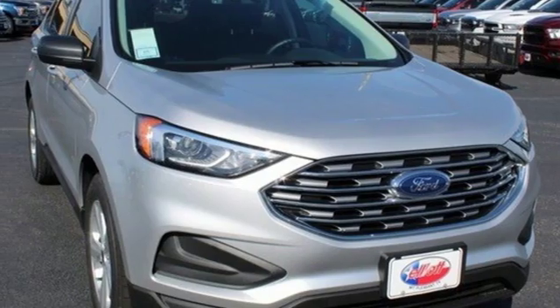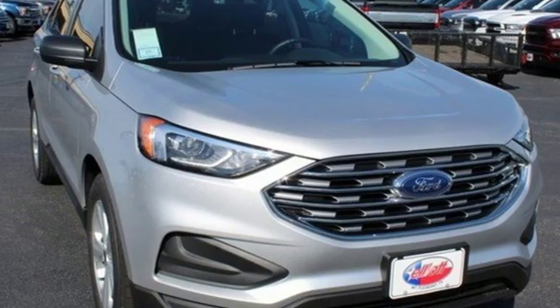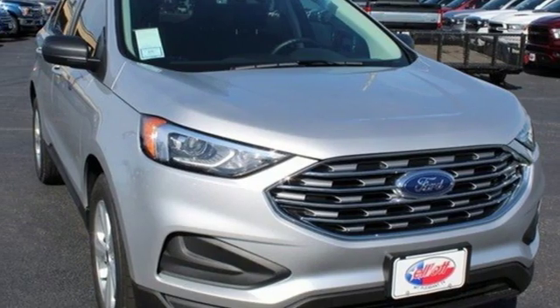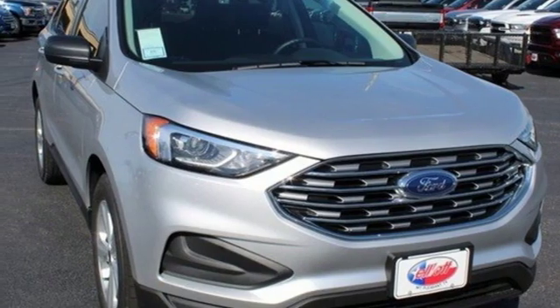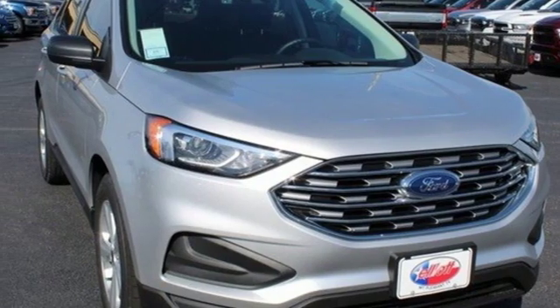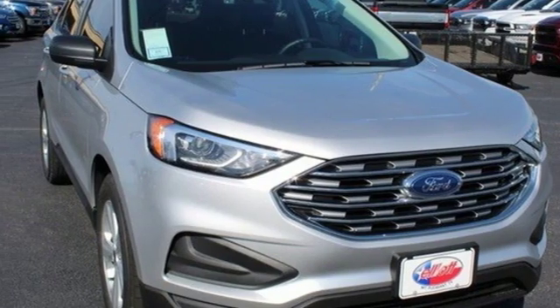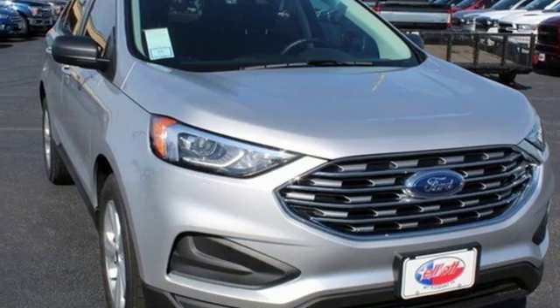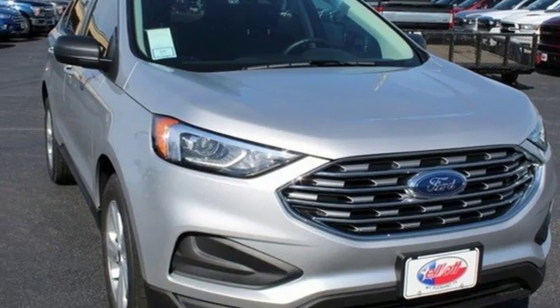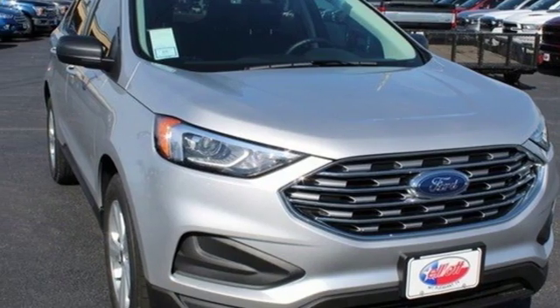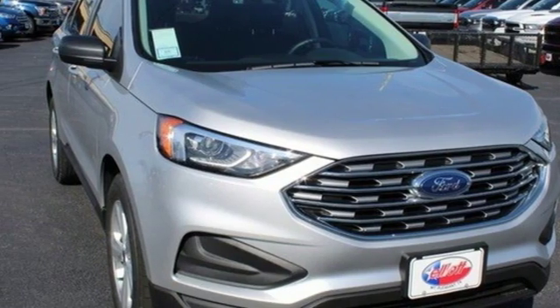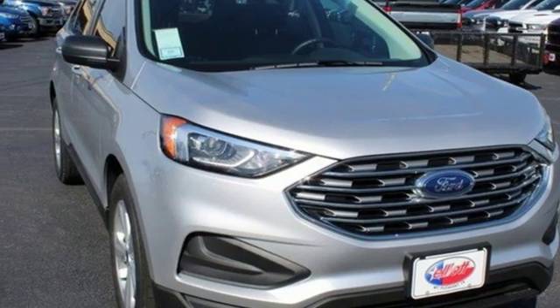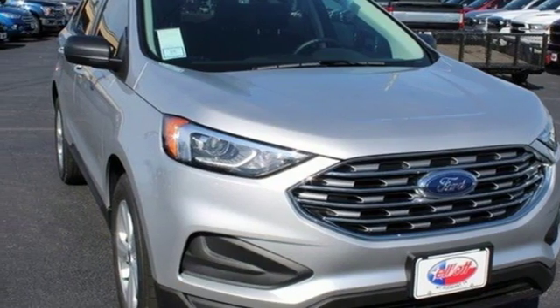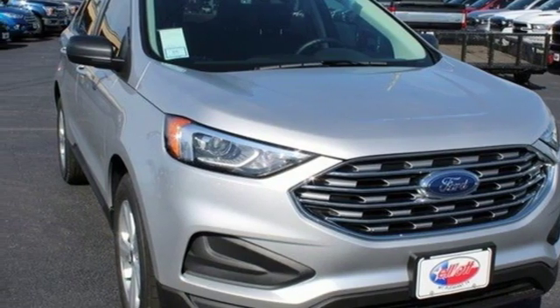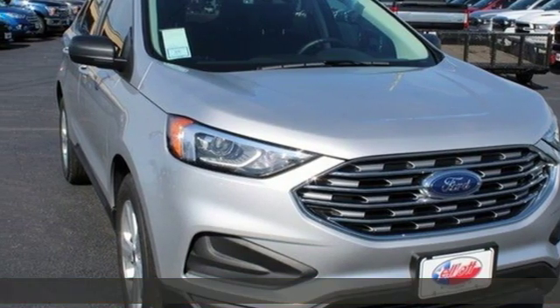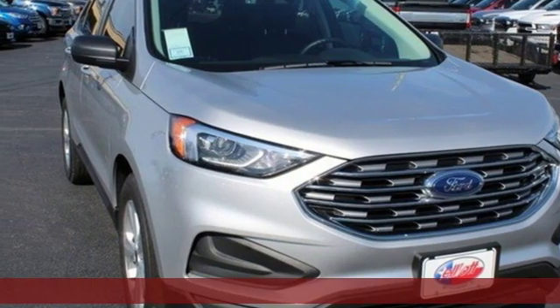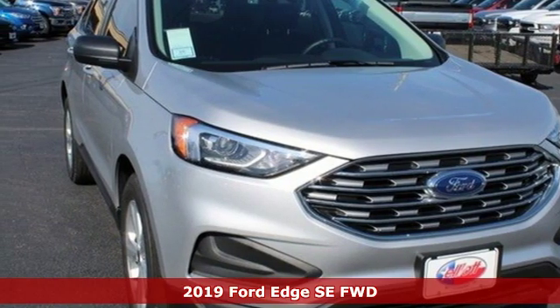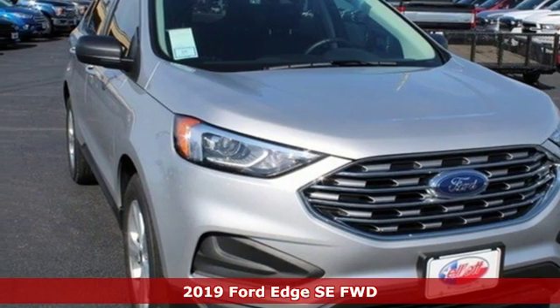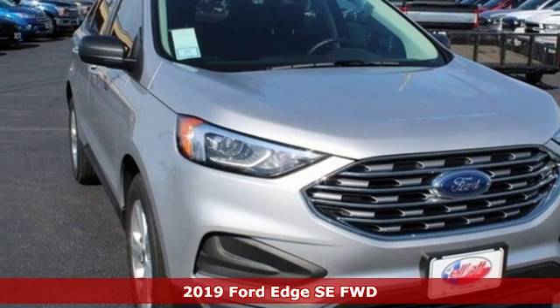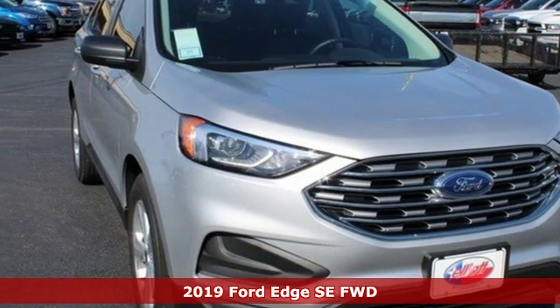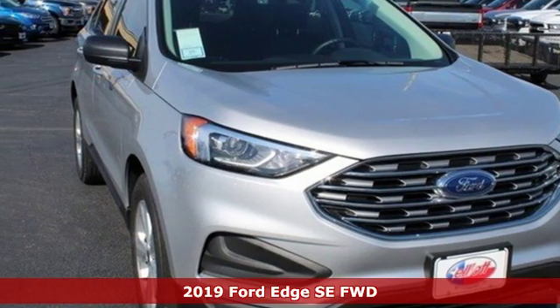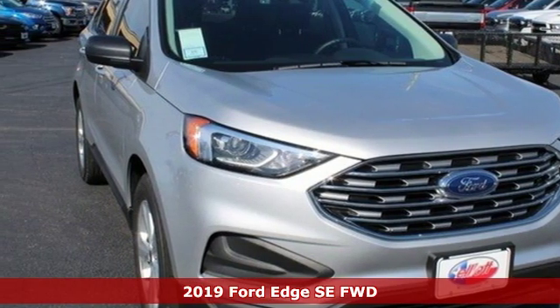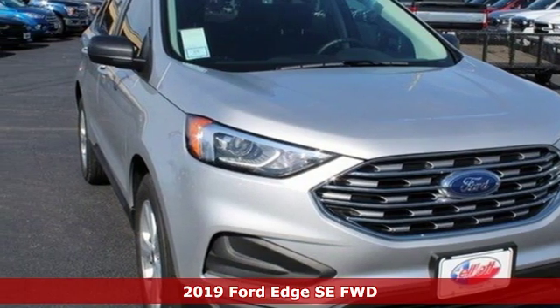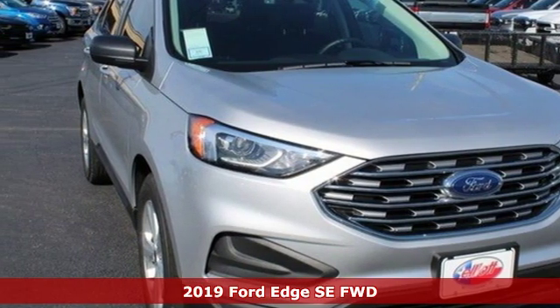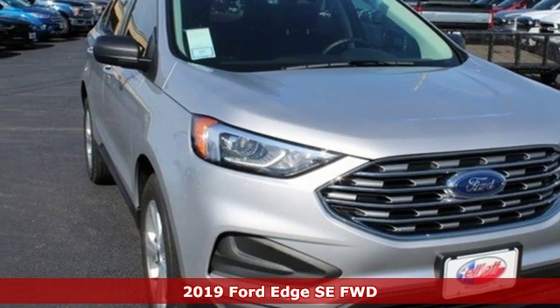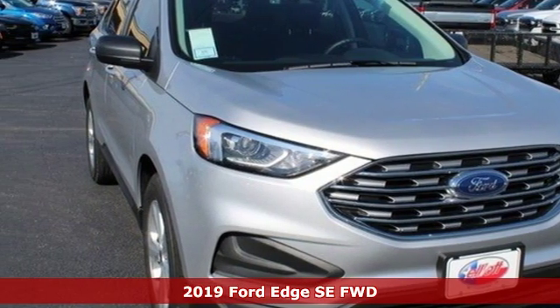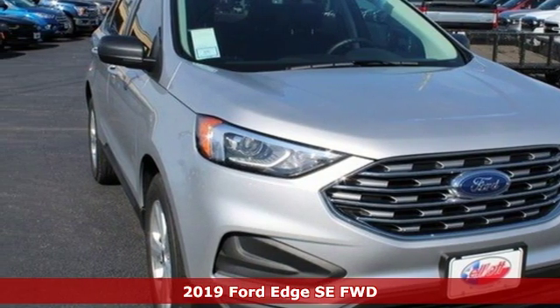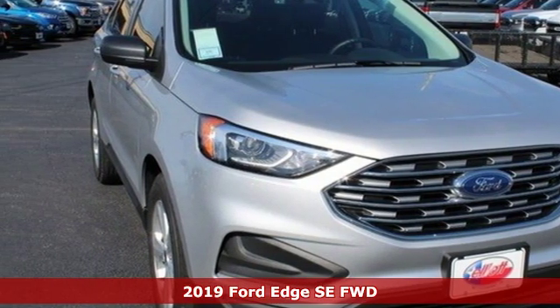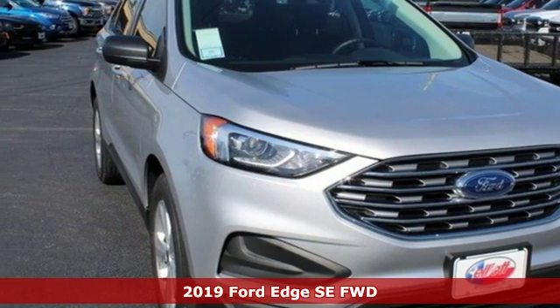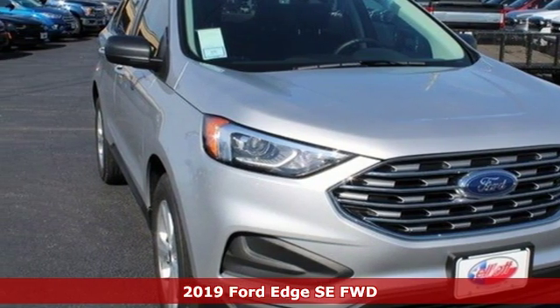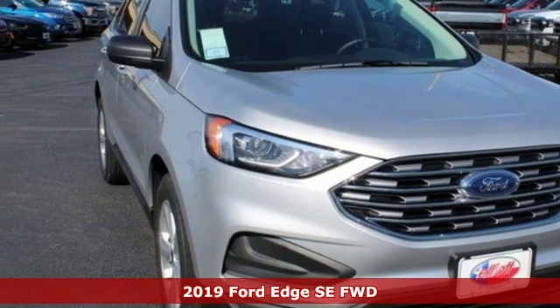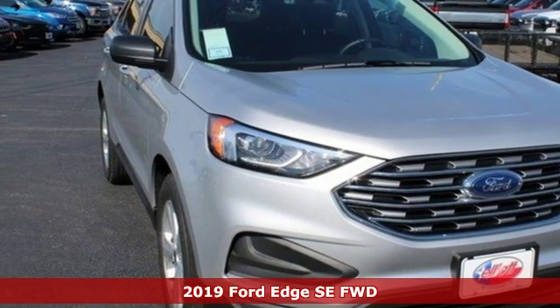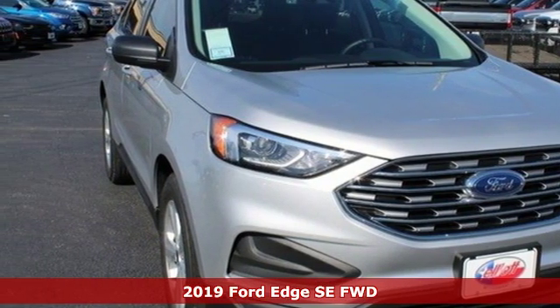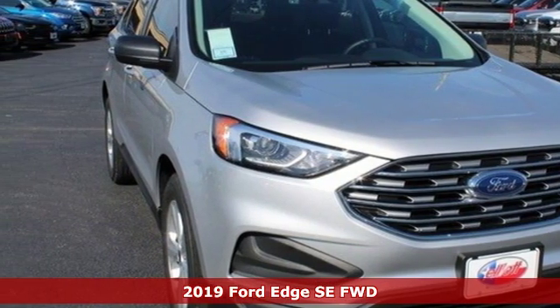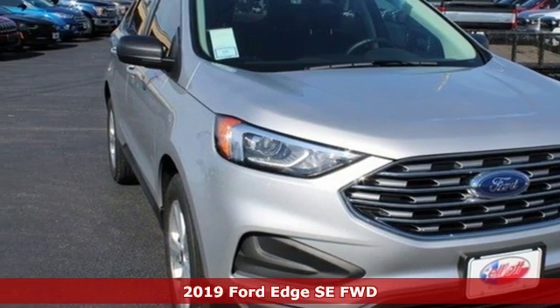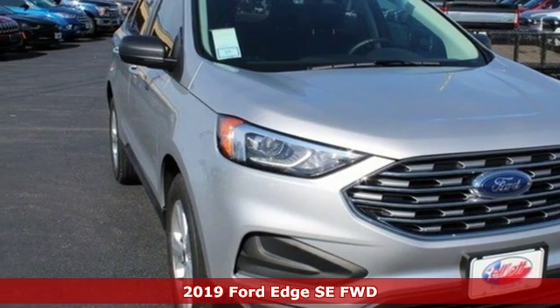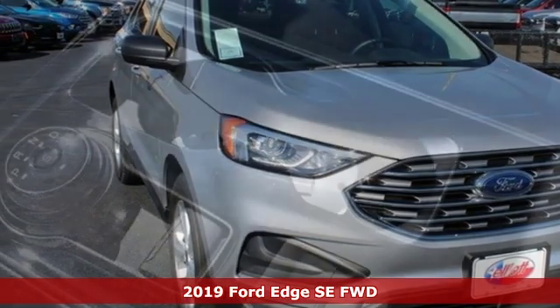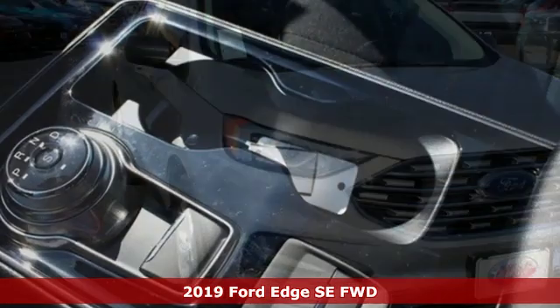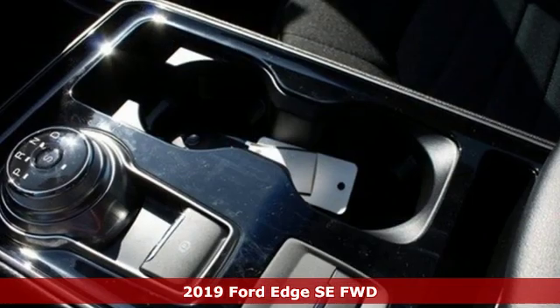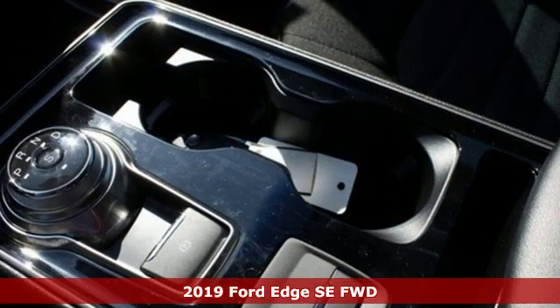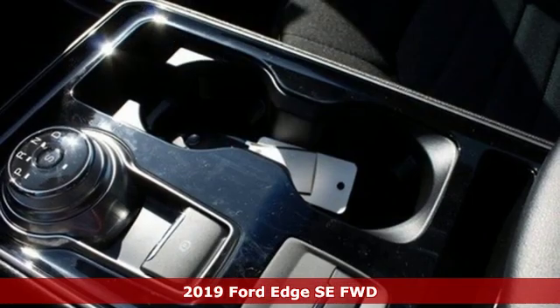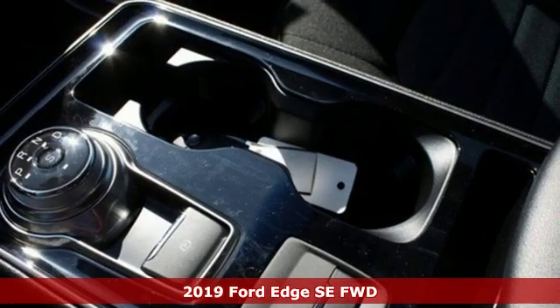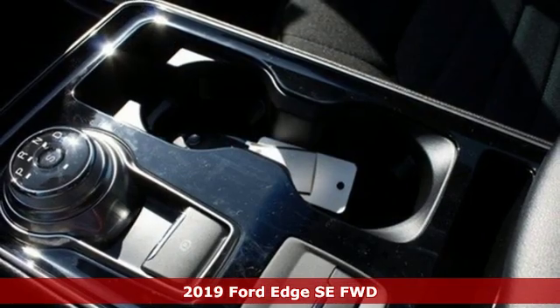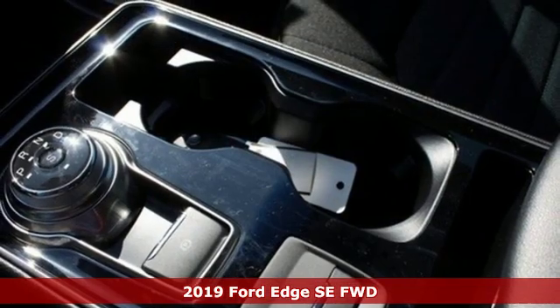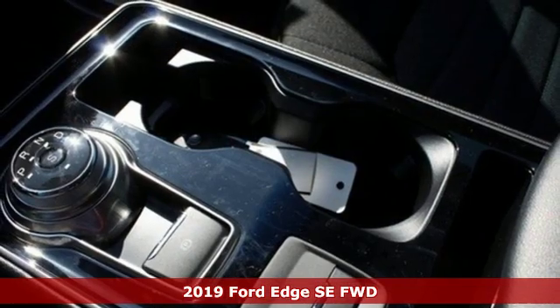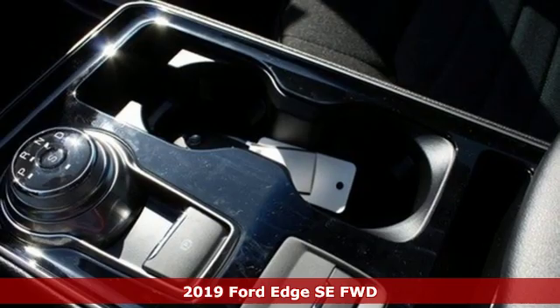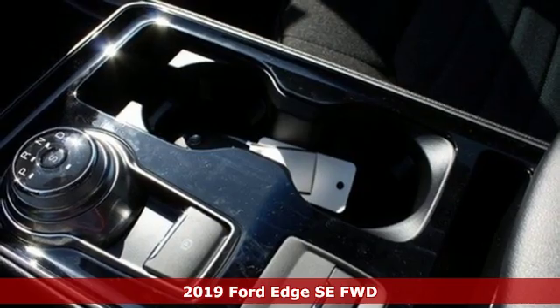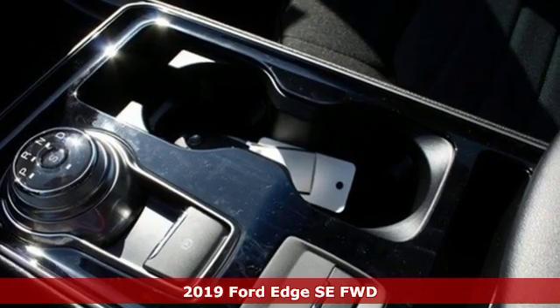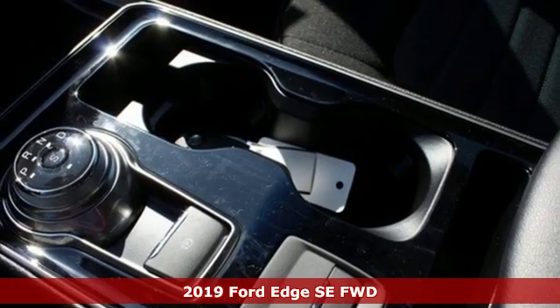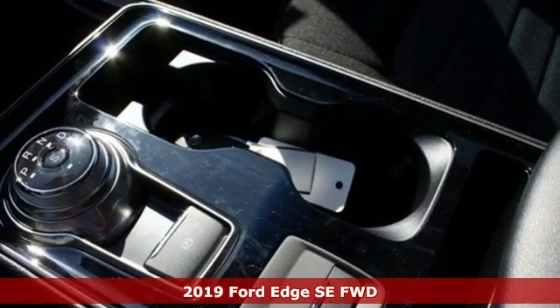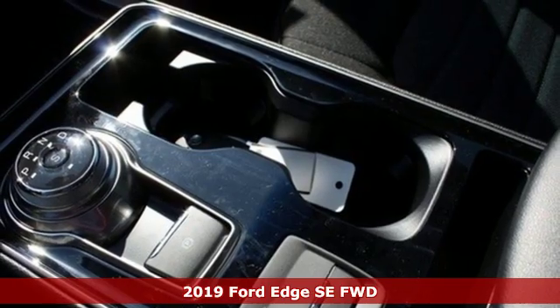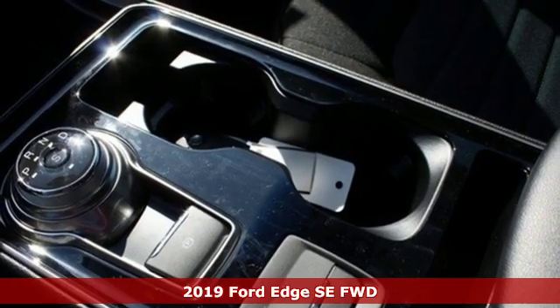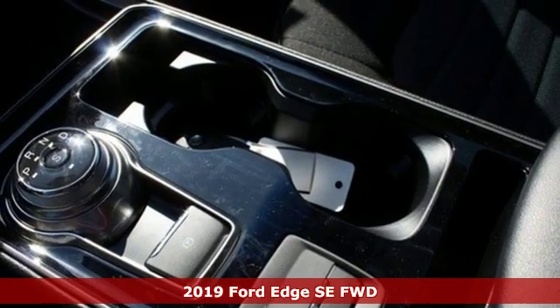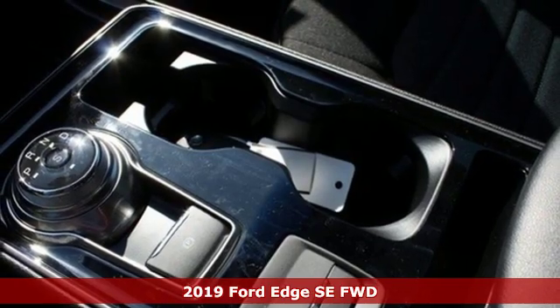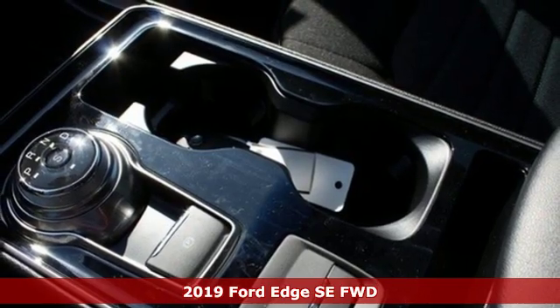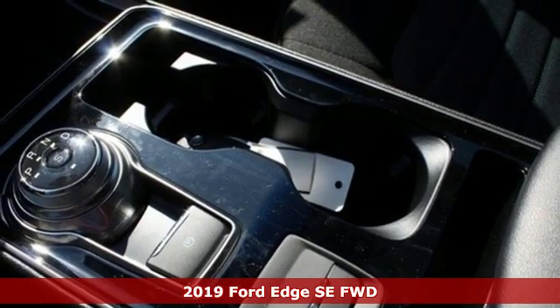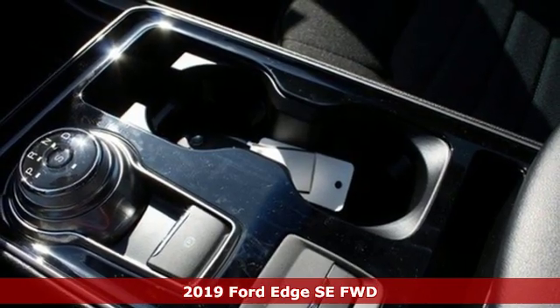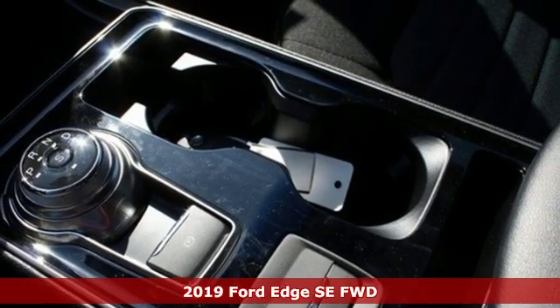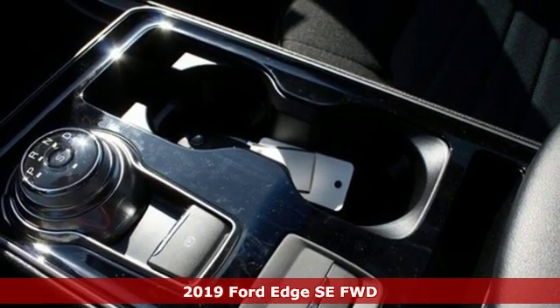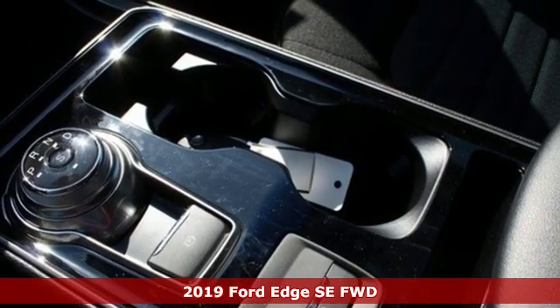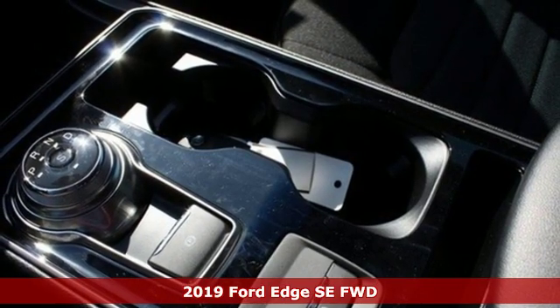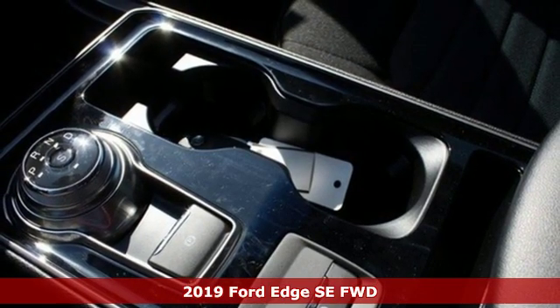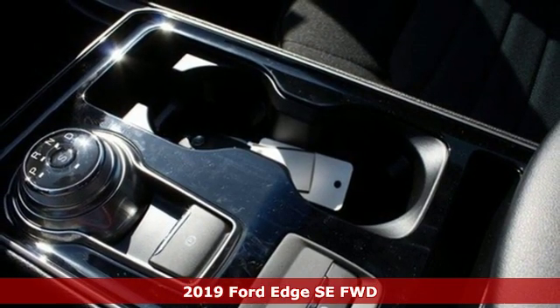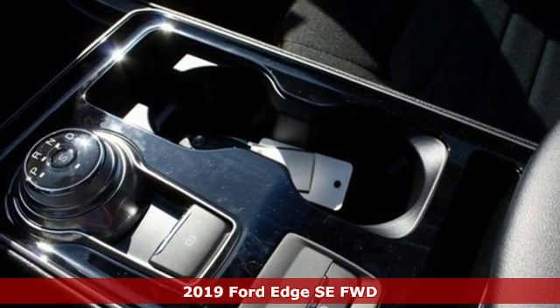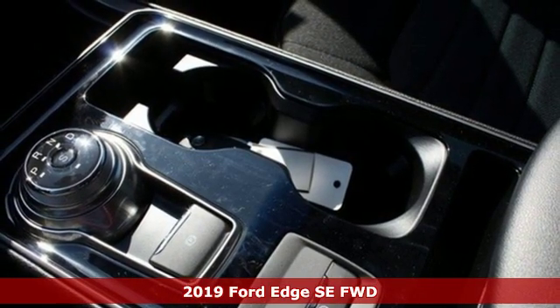It's a new 2019 Ford Edge. Stay cool, calm and connected in this confident cruiser.